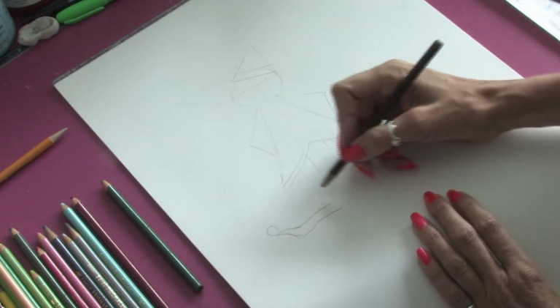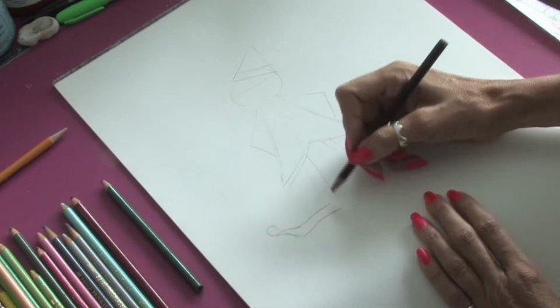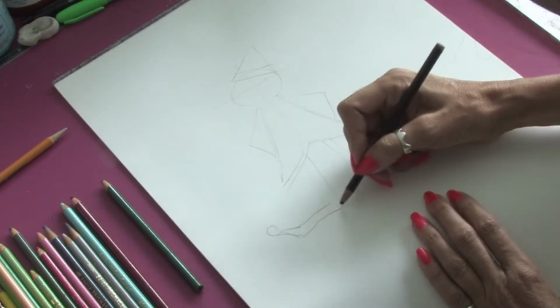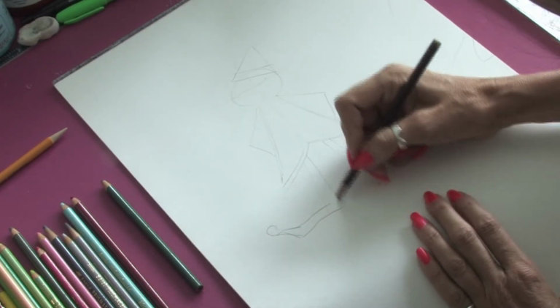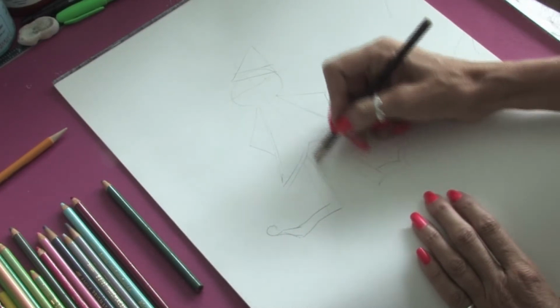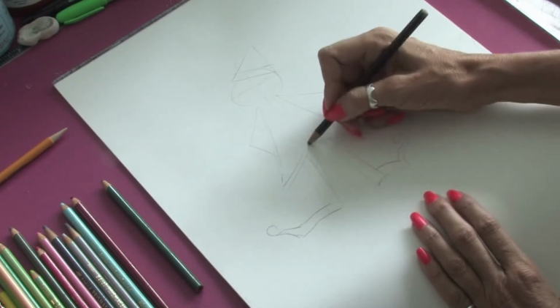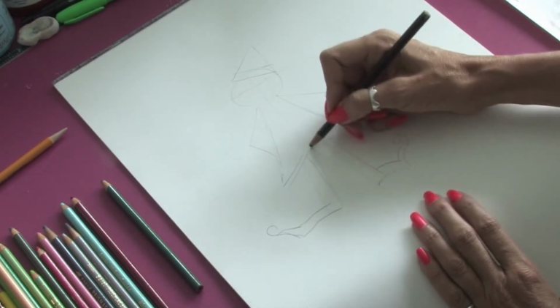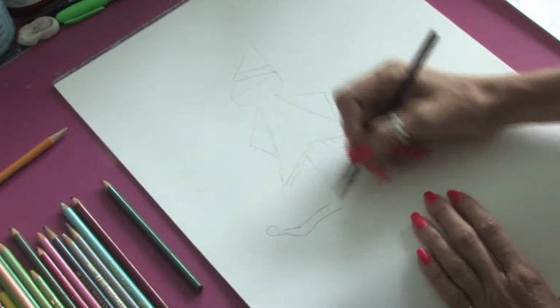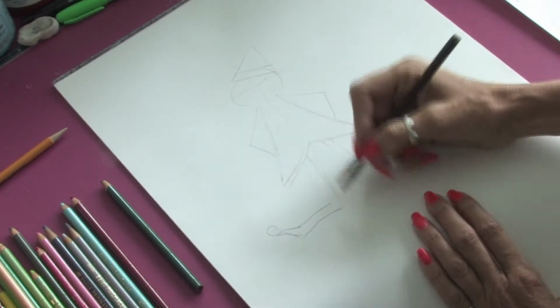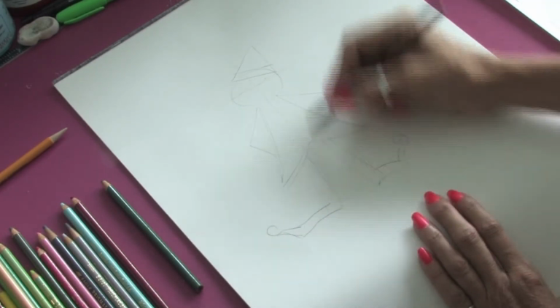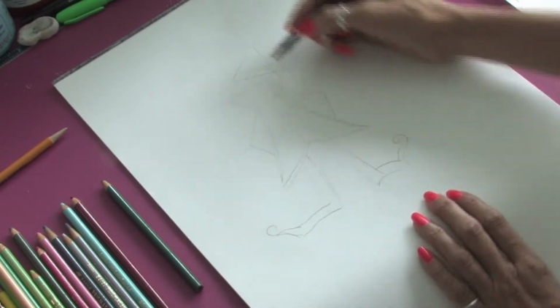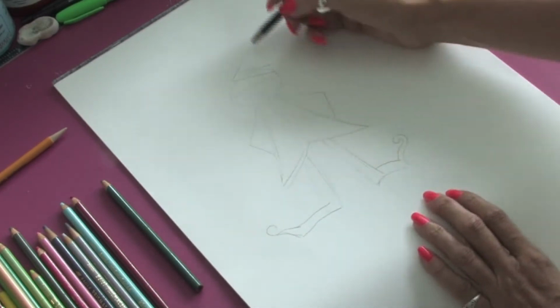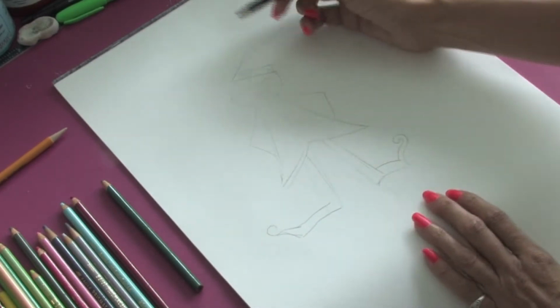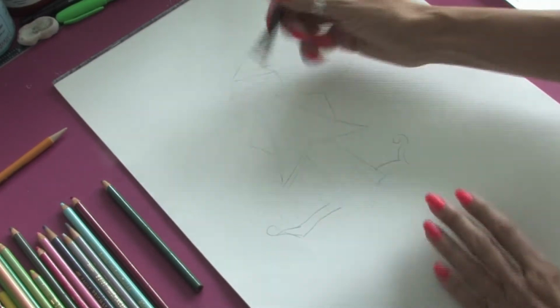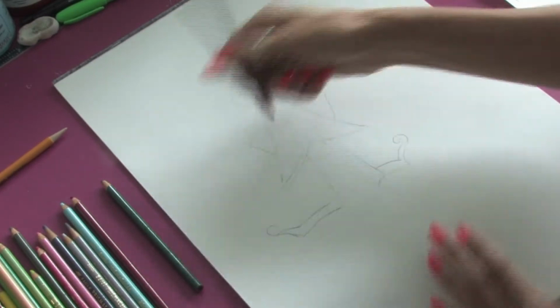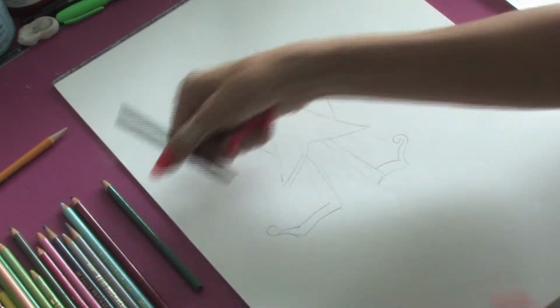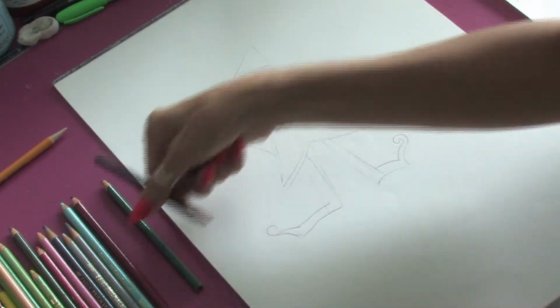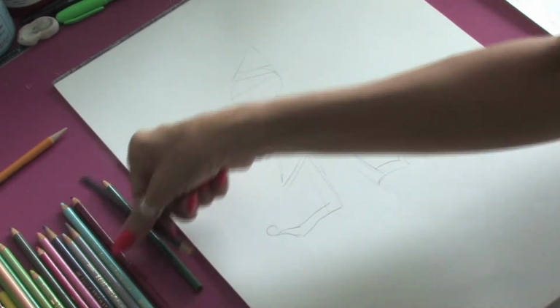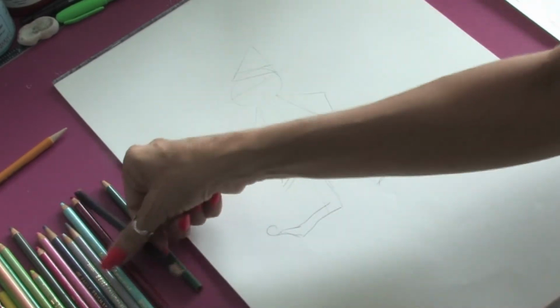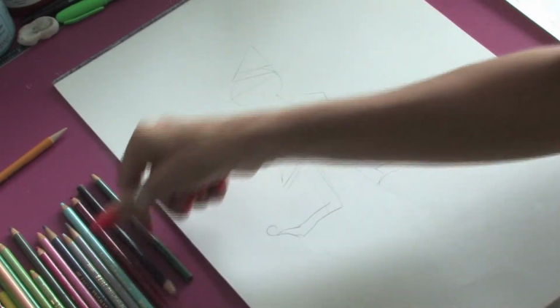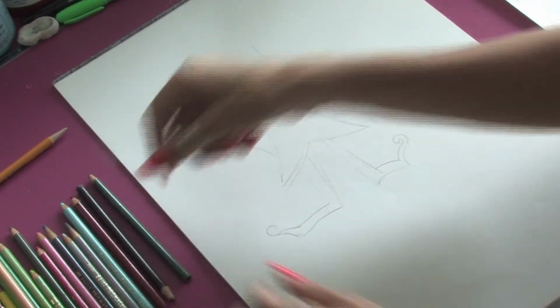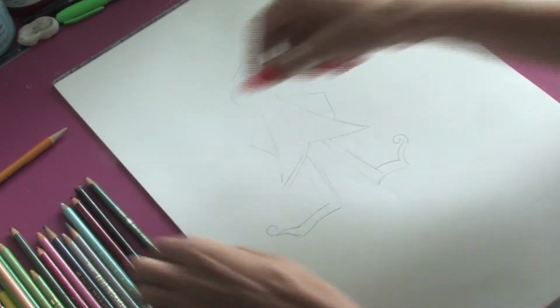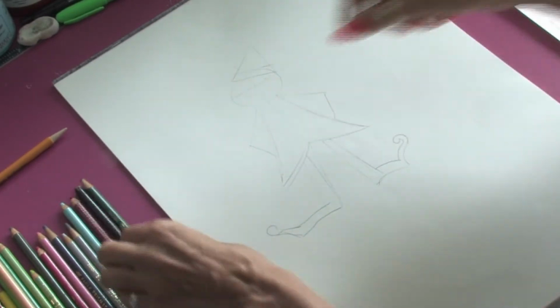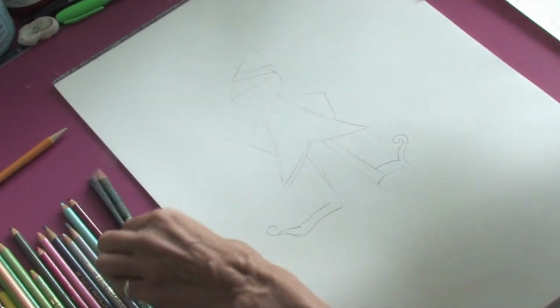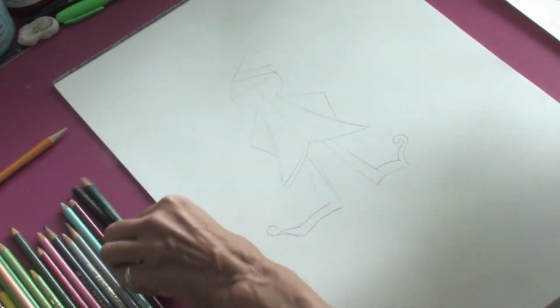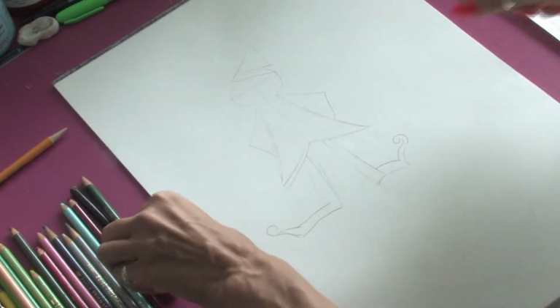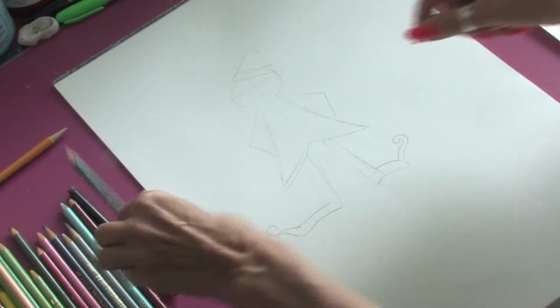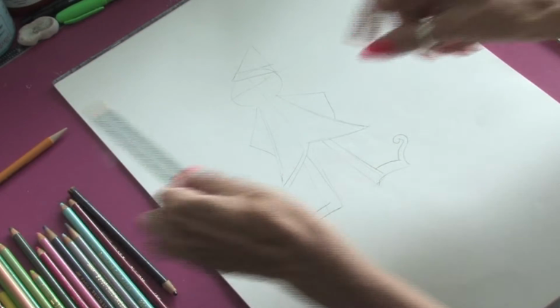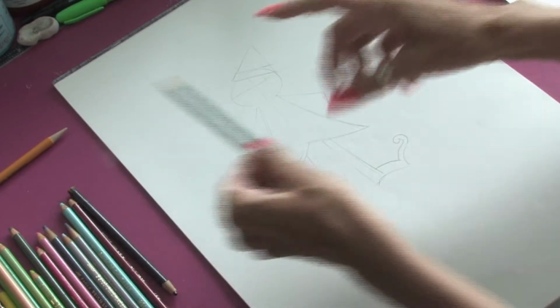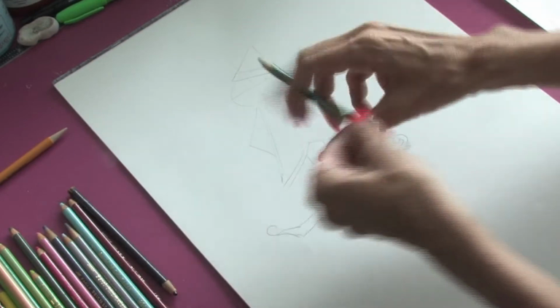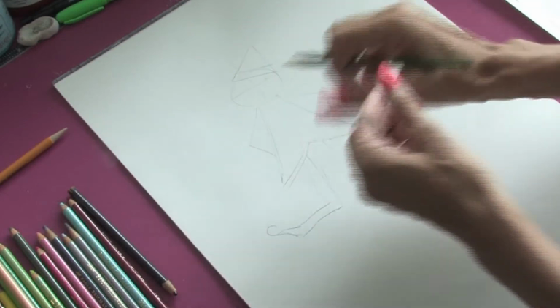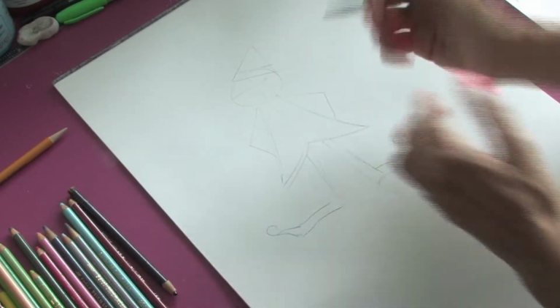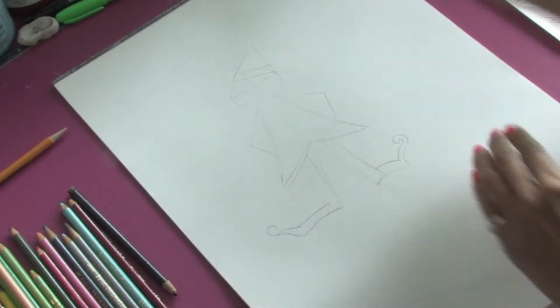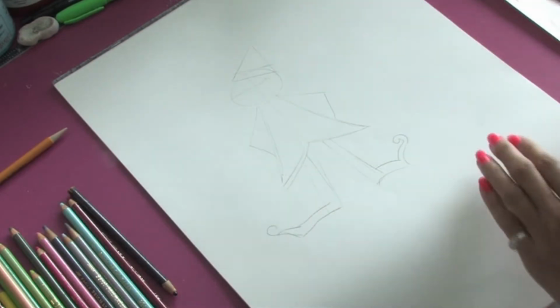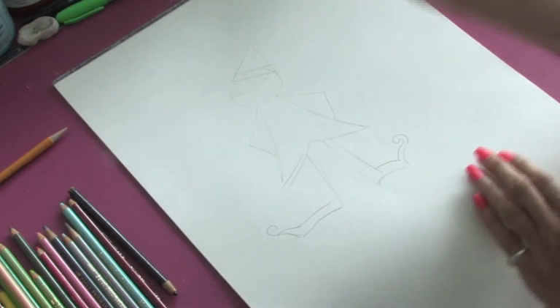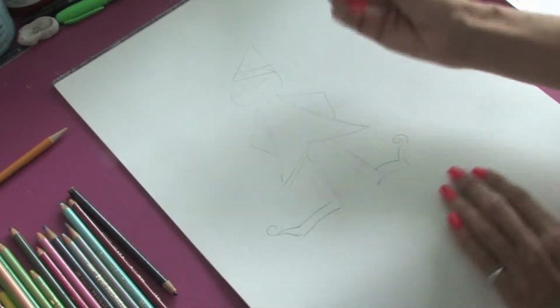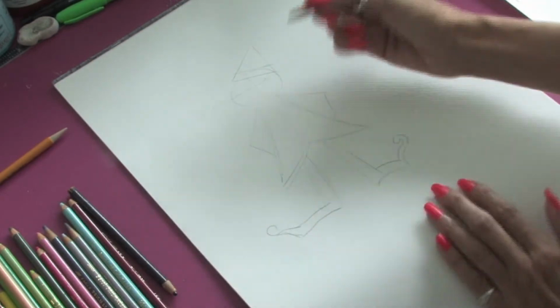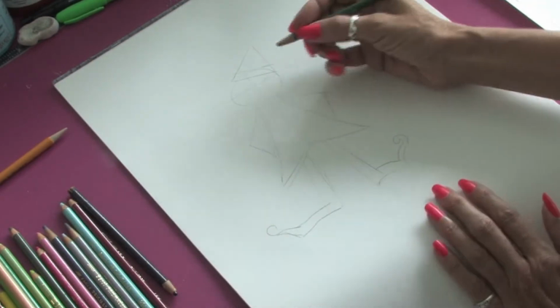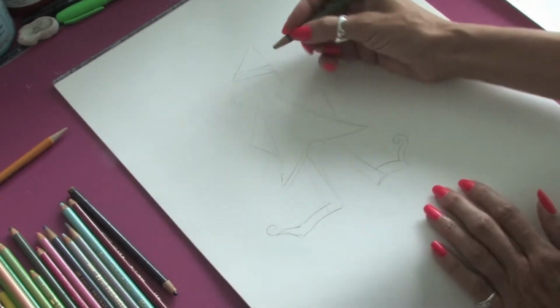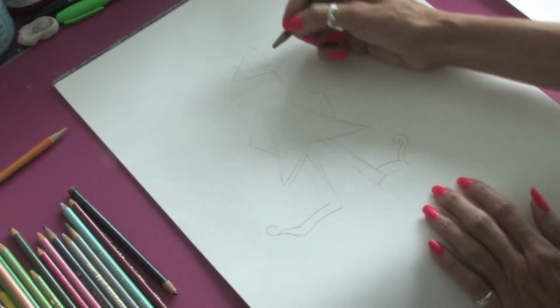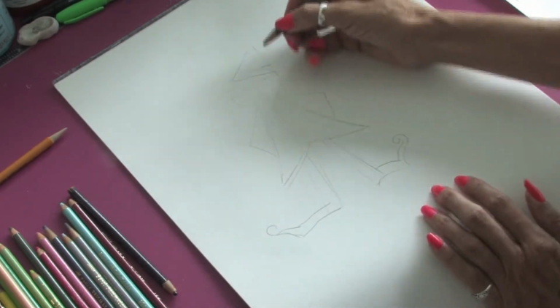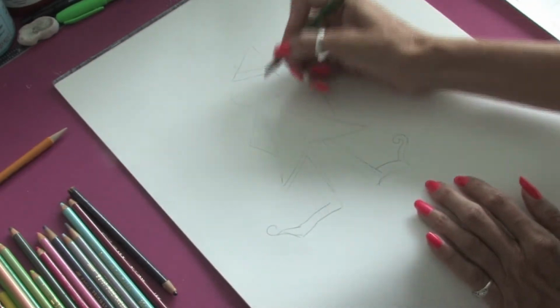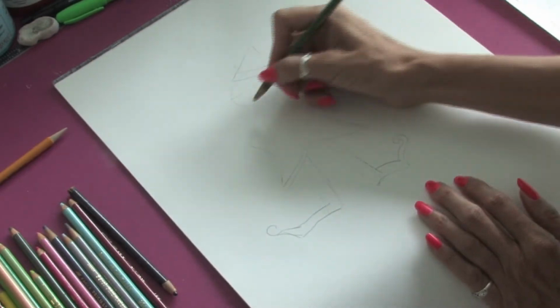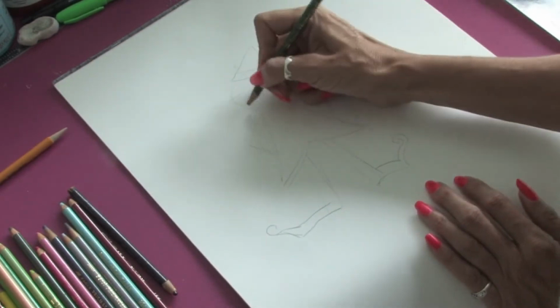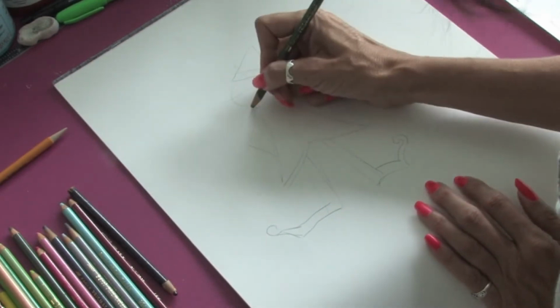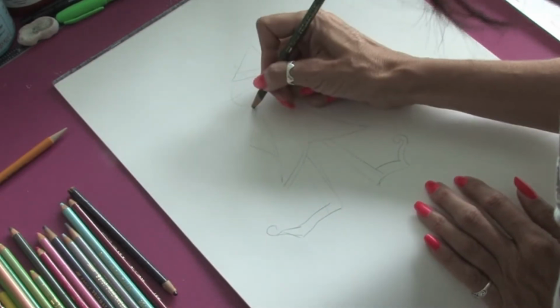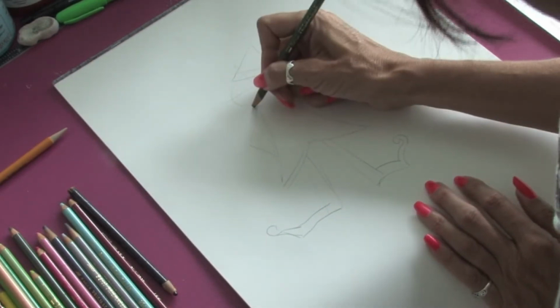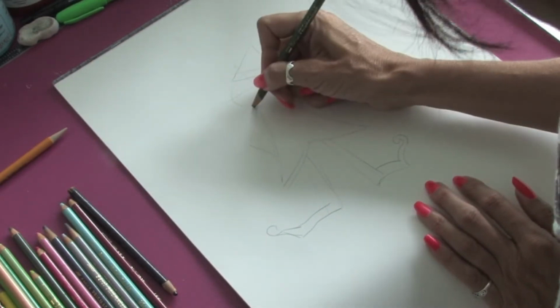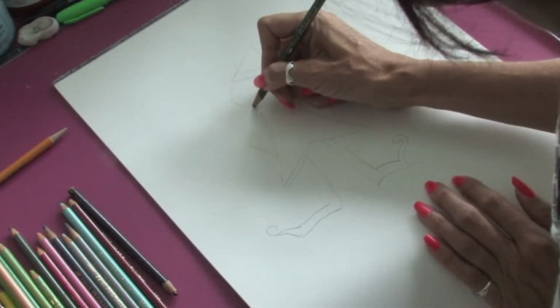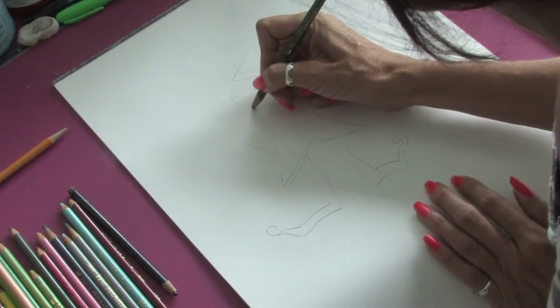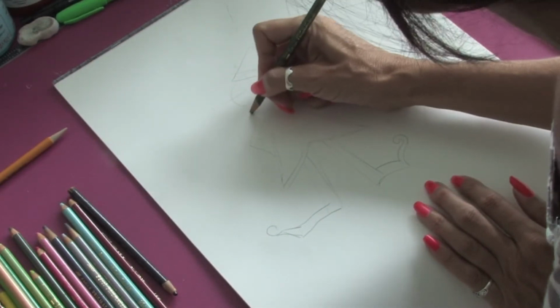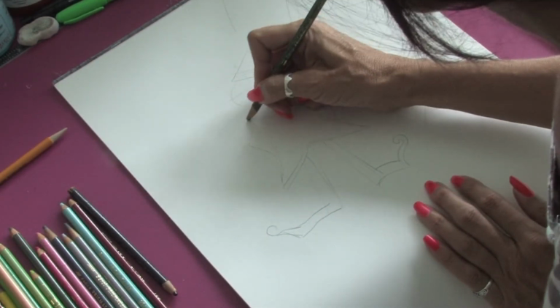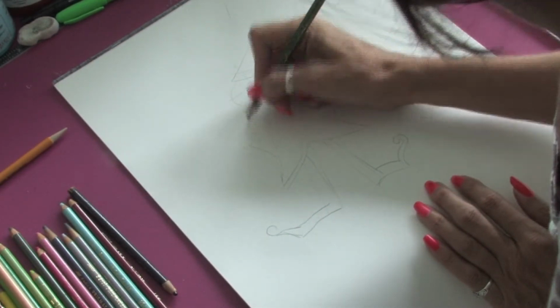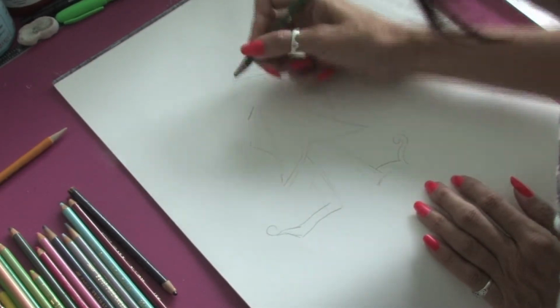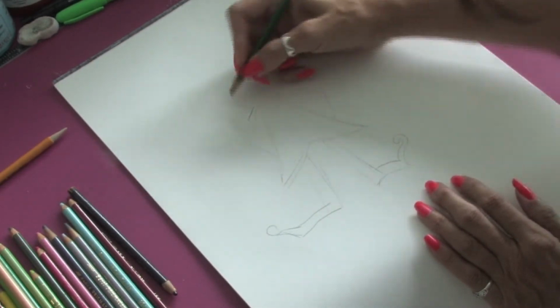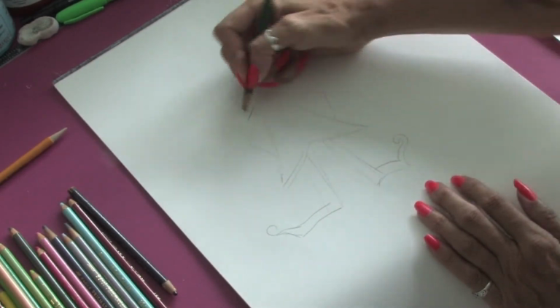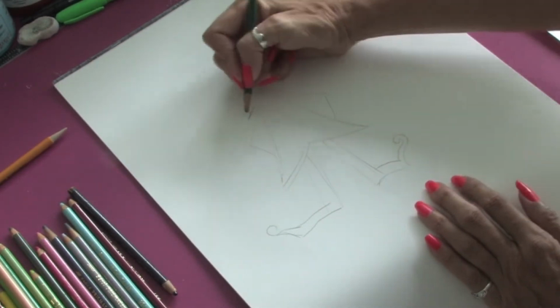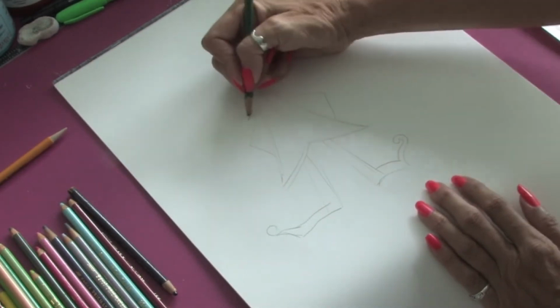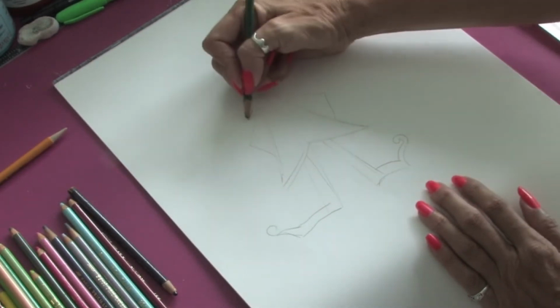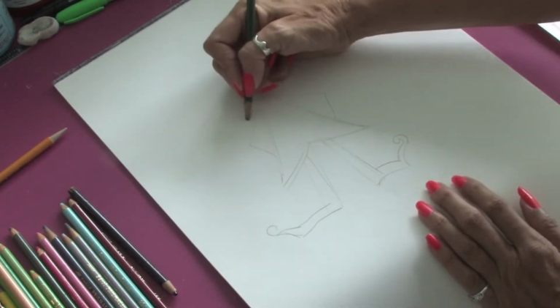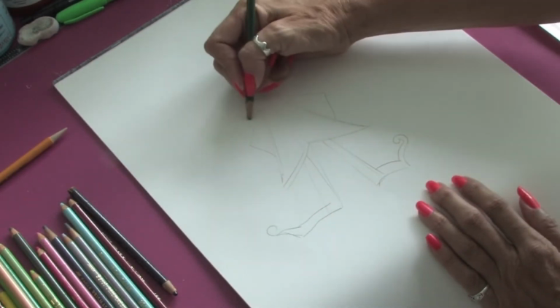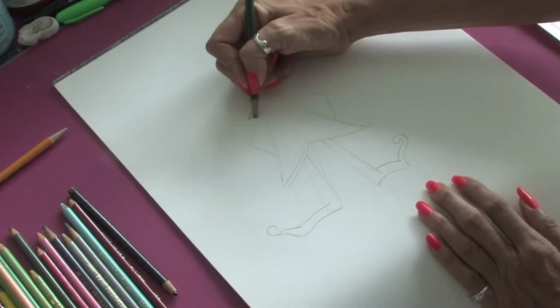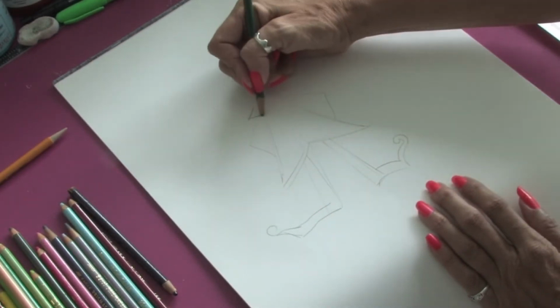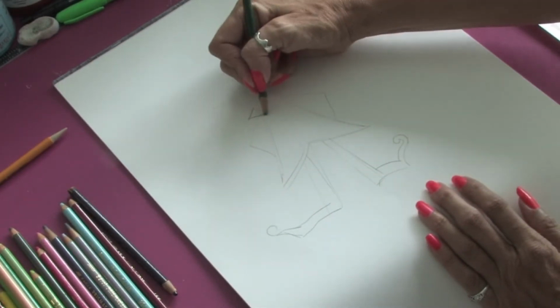All right, so we have our very rough outline. At this point, we're going to take our green color pencil and we're going to start adding in the detail.